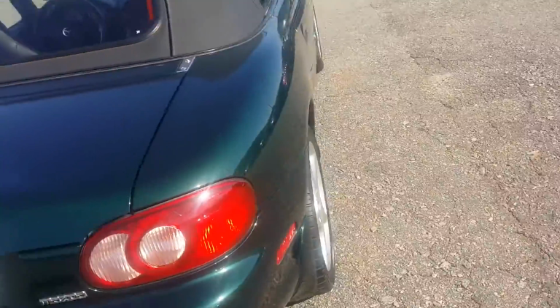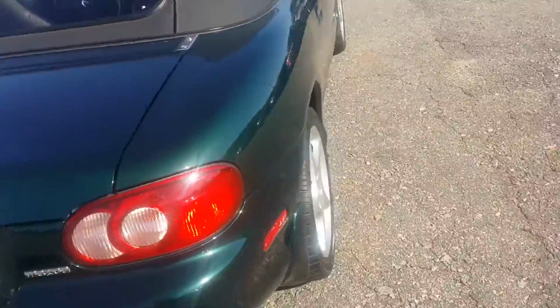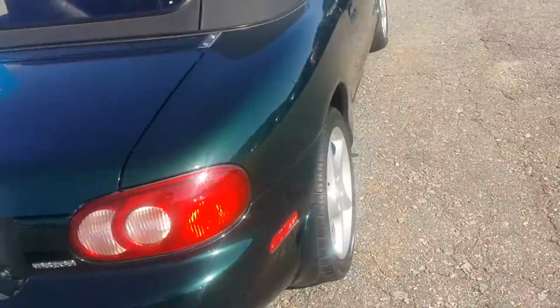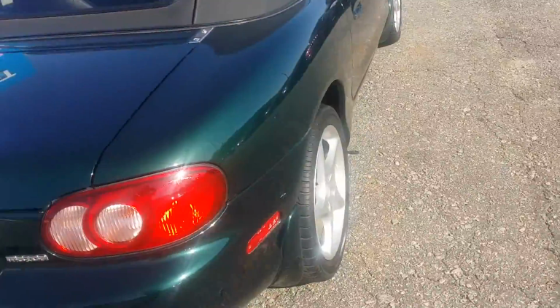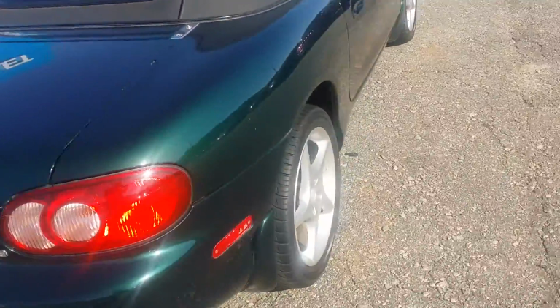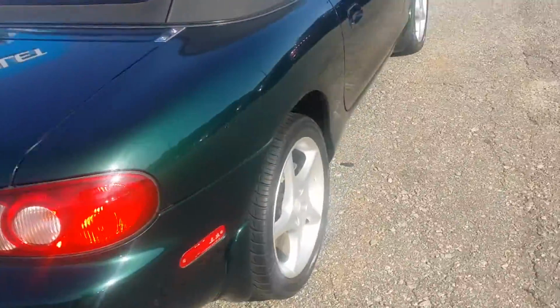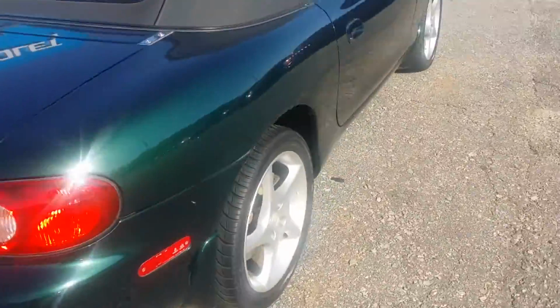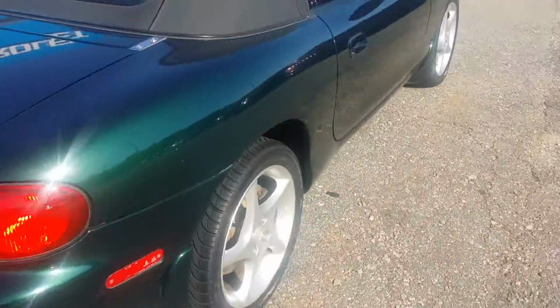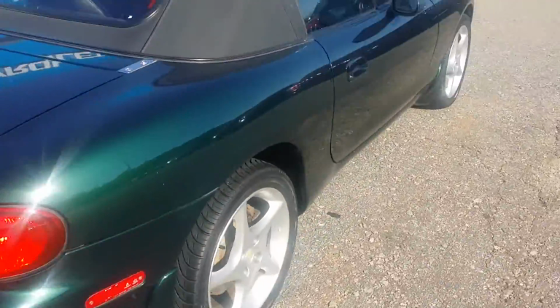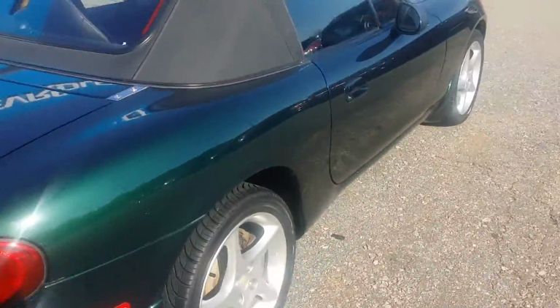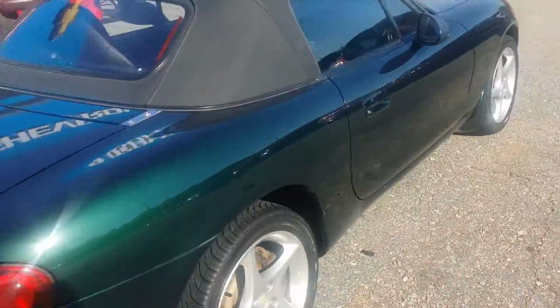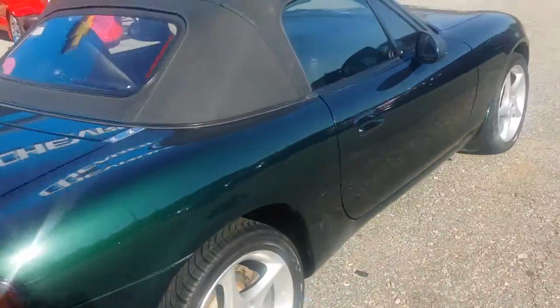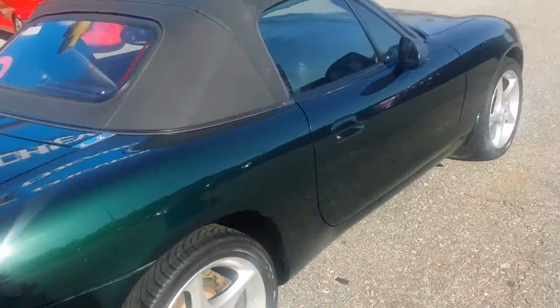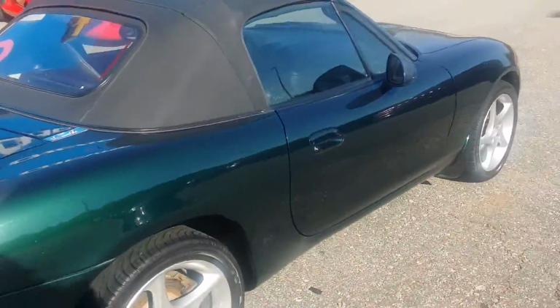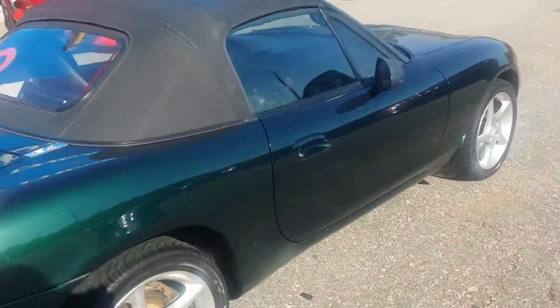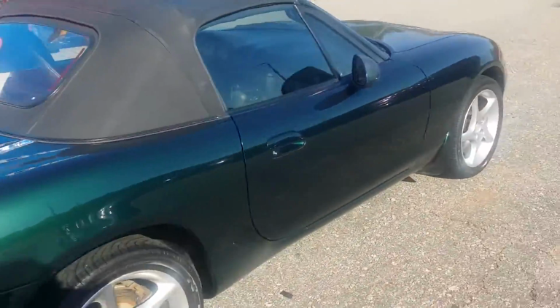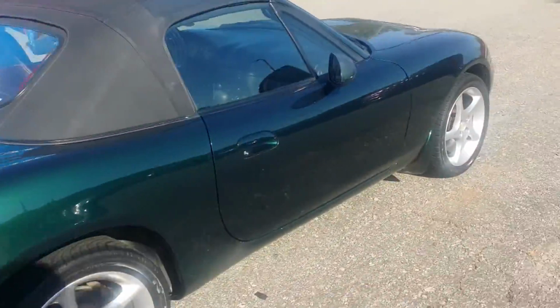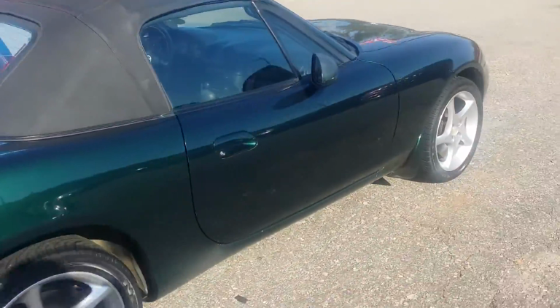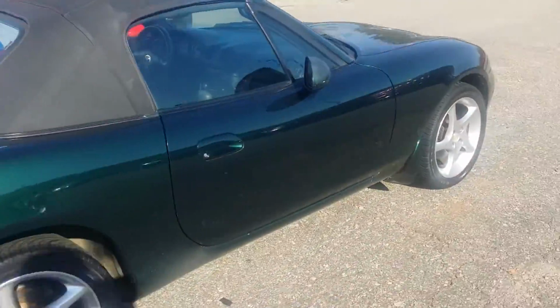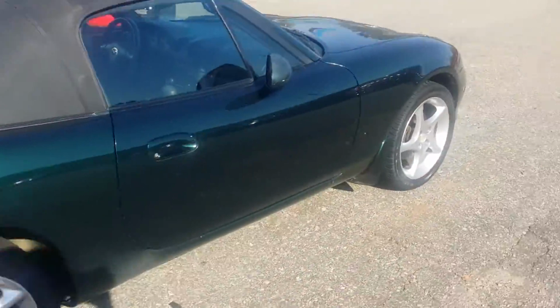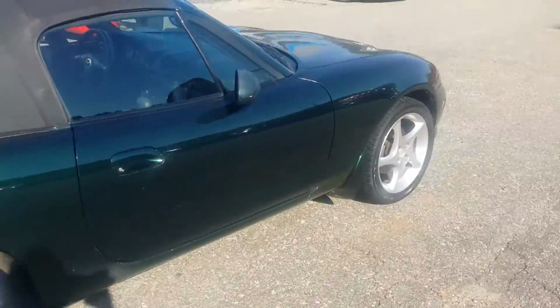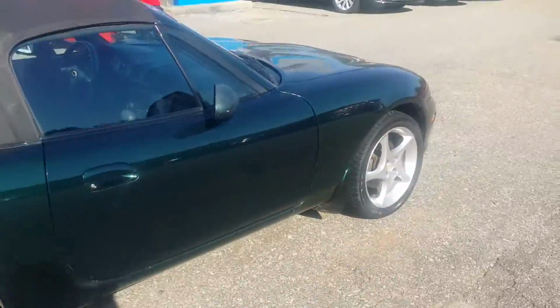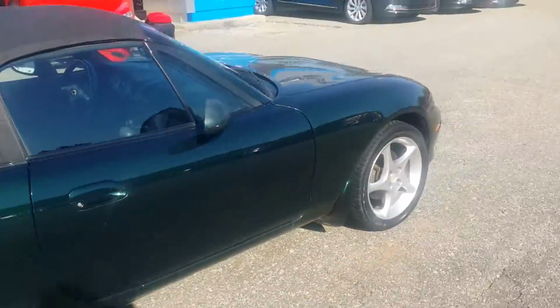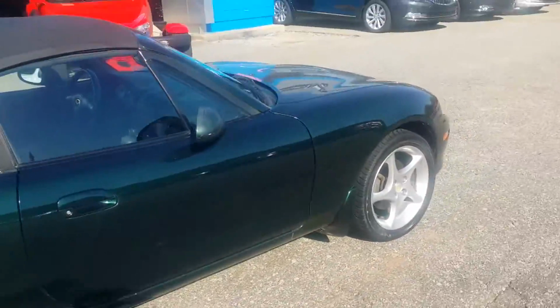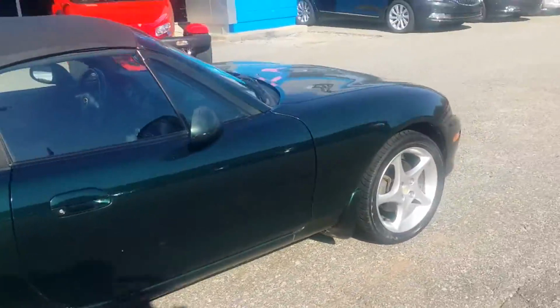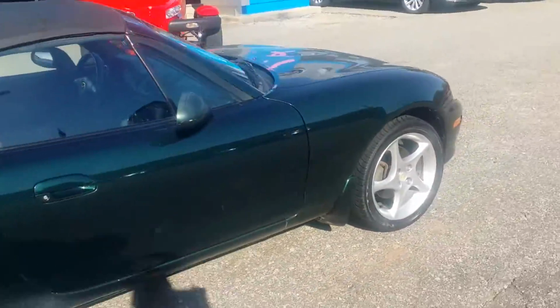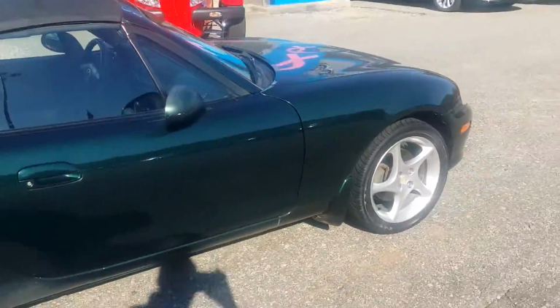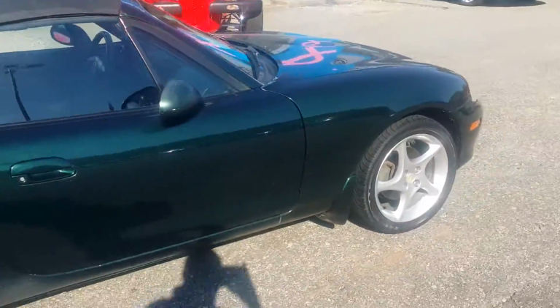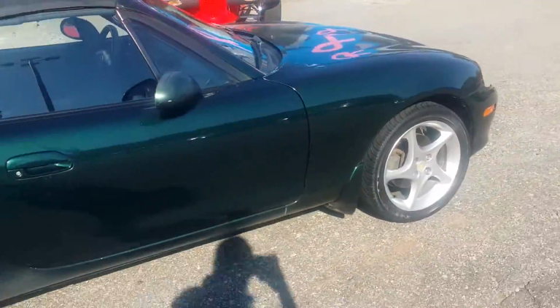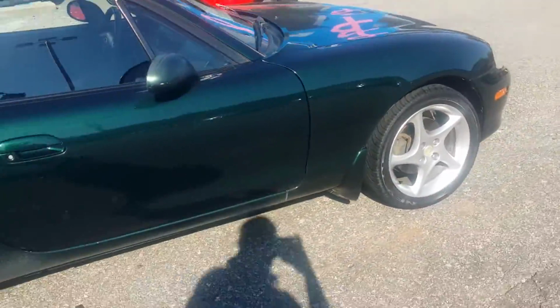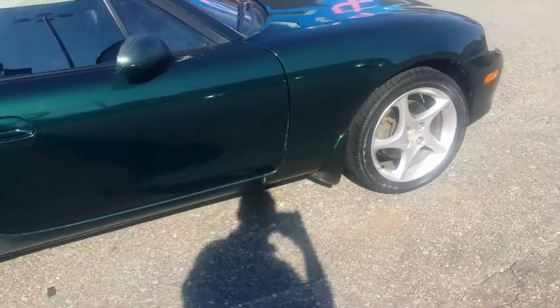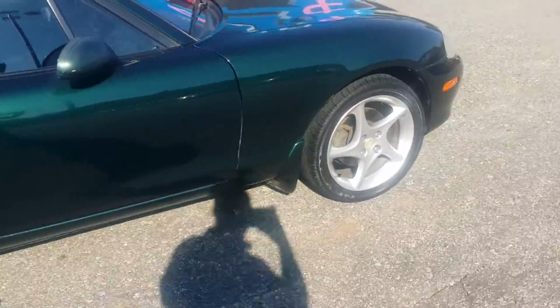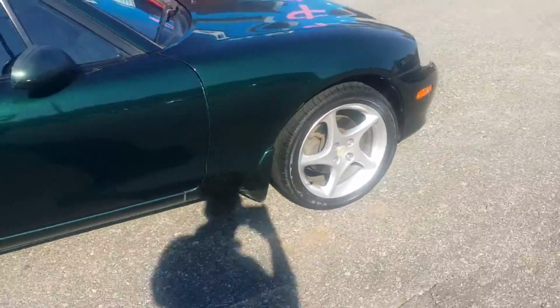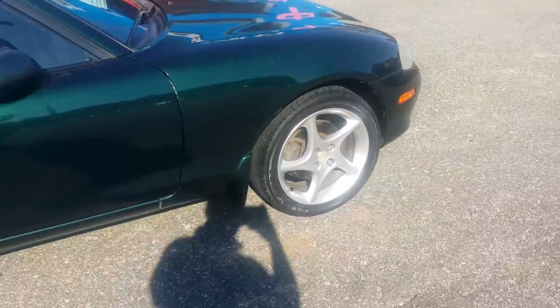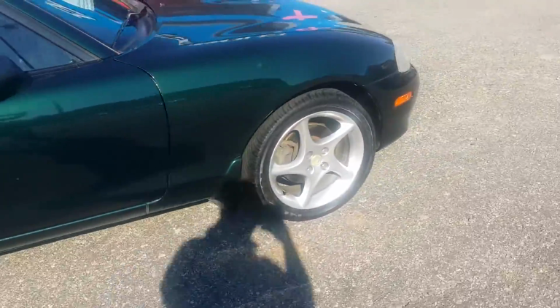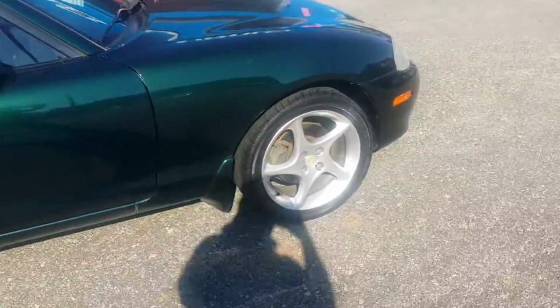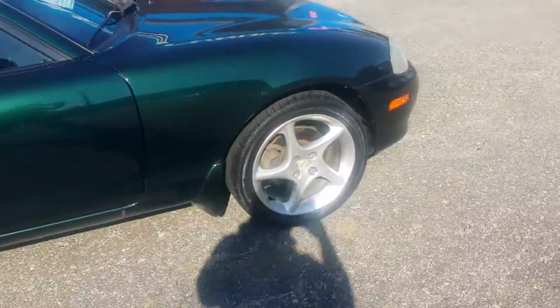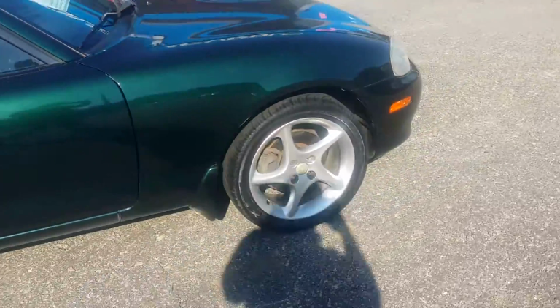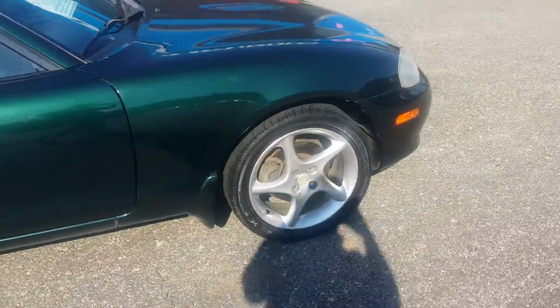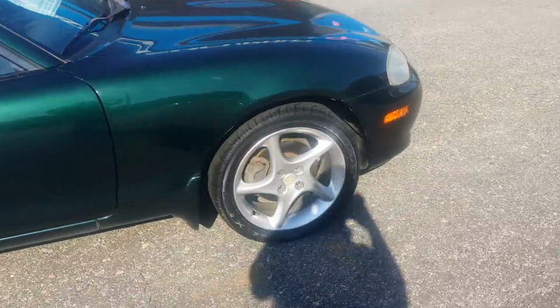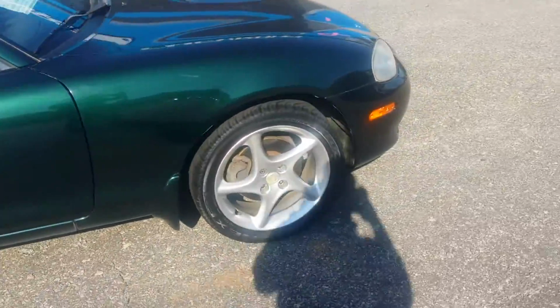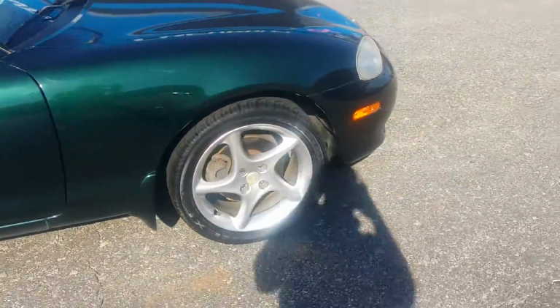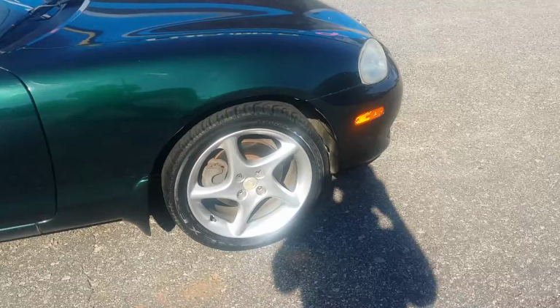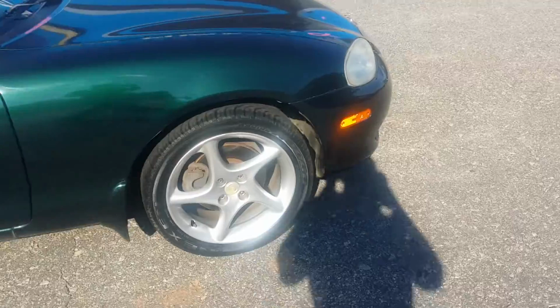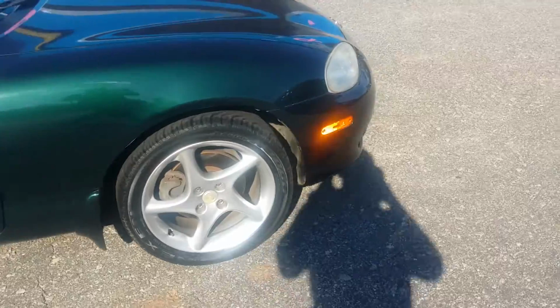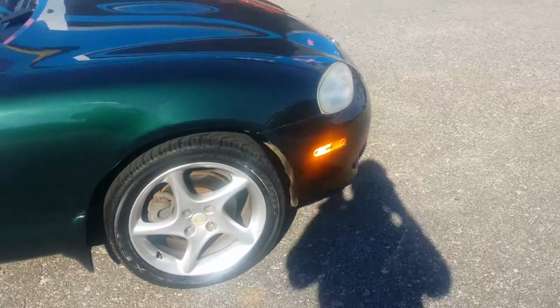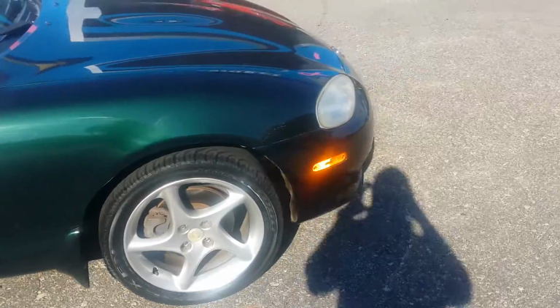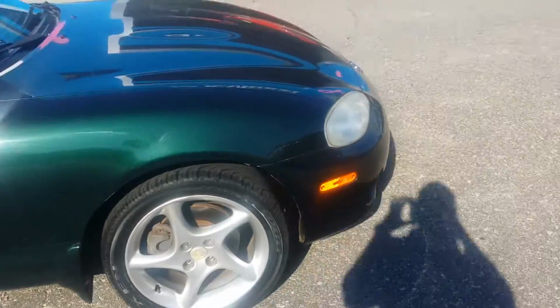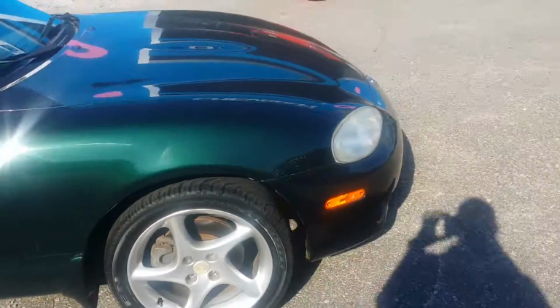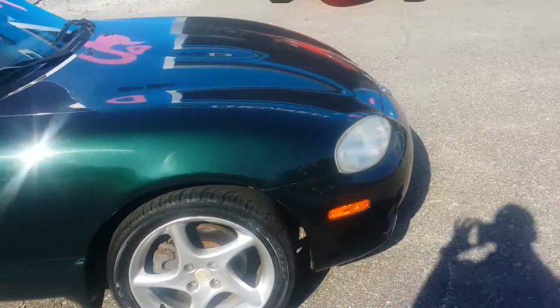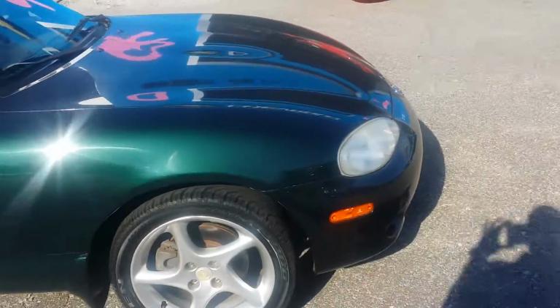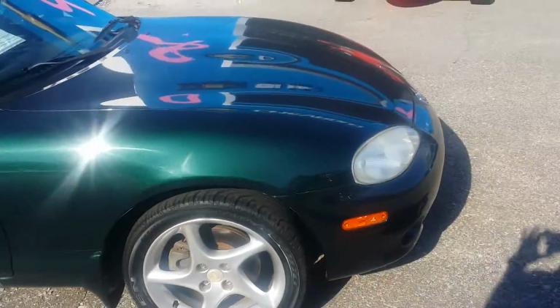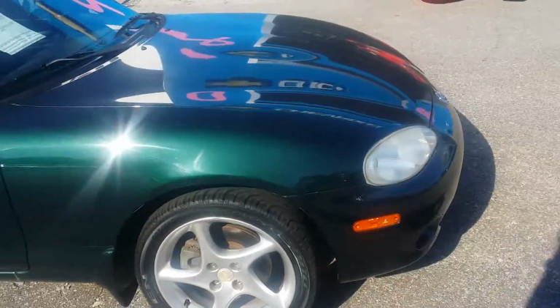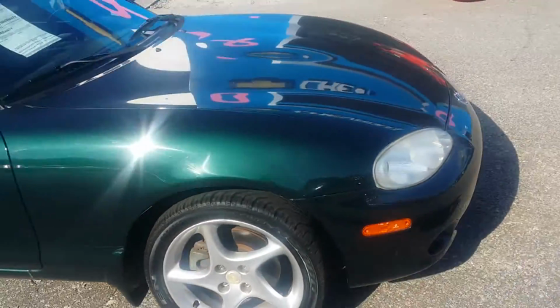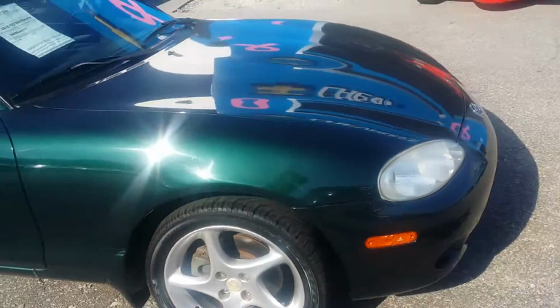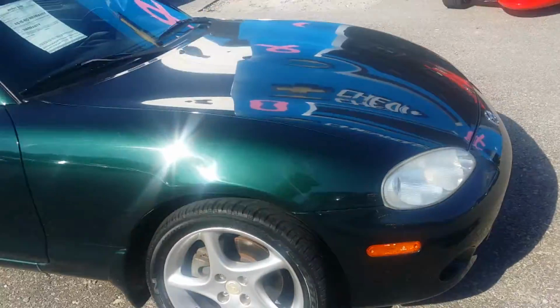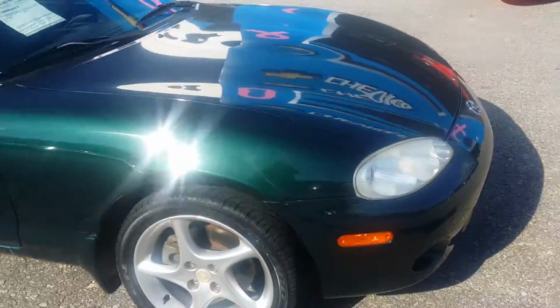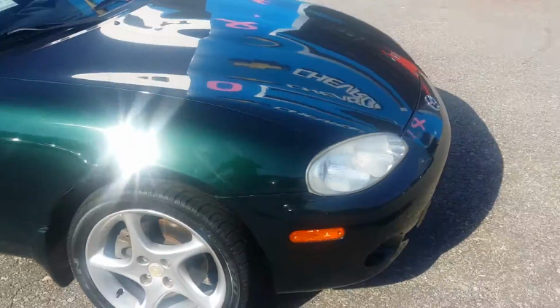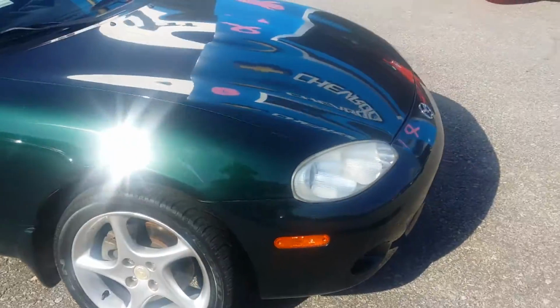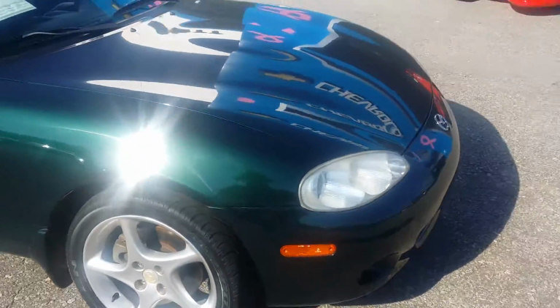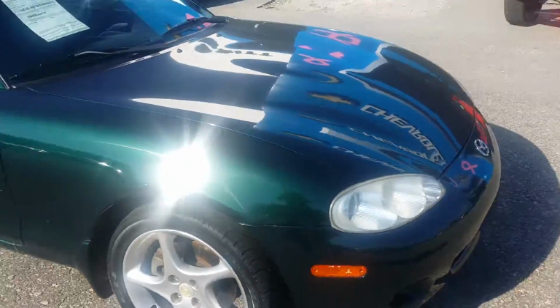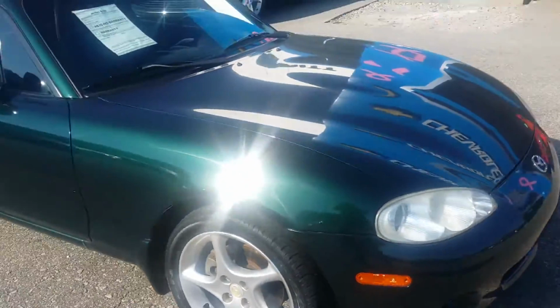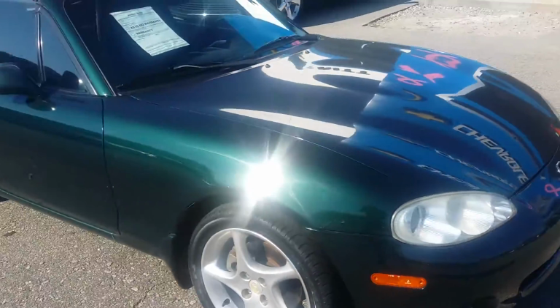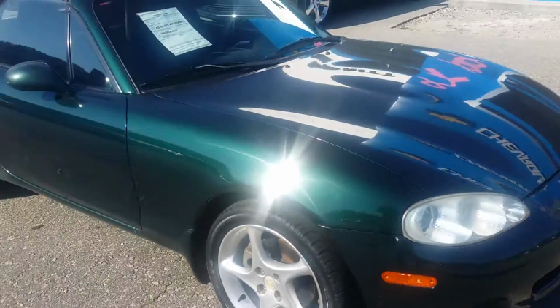As you can see, it's in very, very good condition, very well taken care of, and only has 124,000 miles.